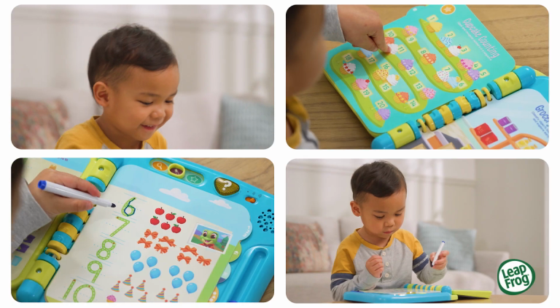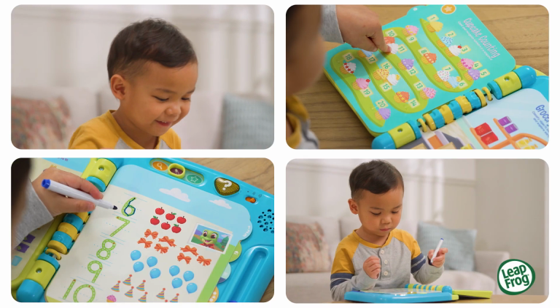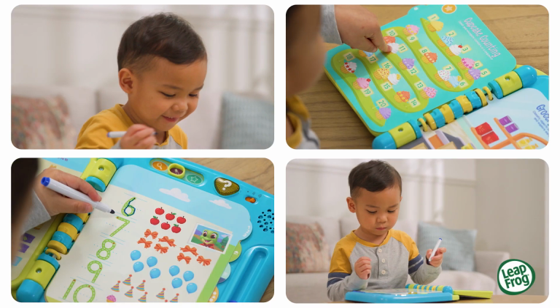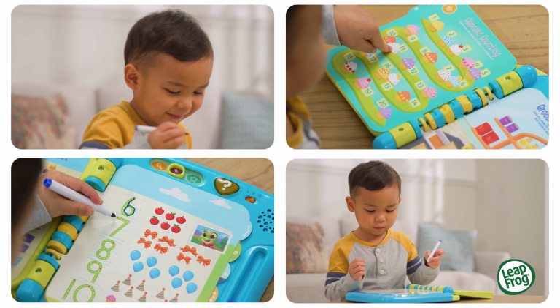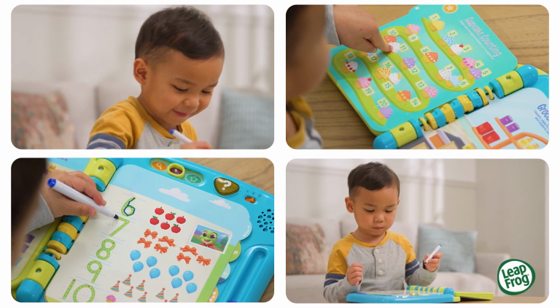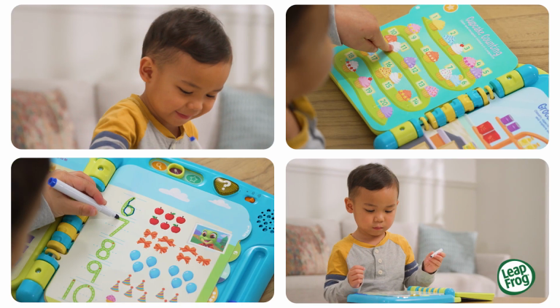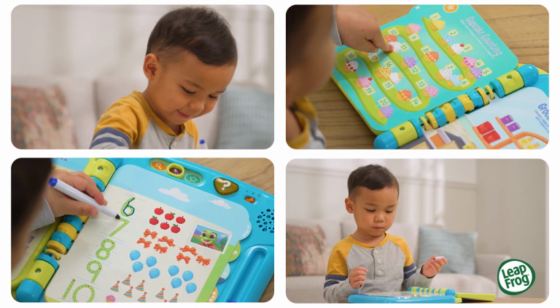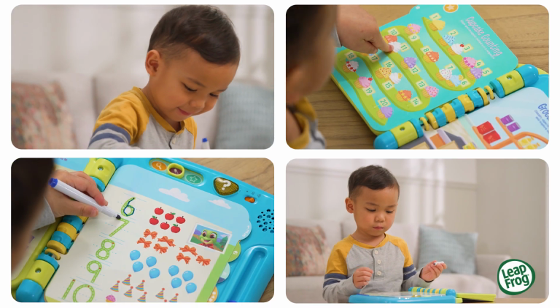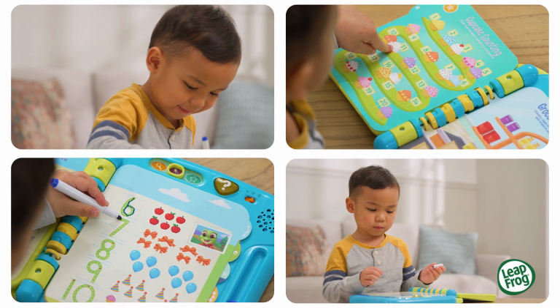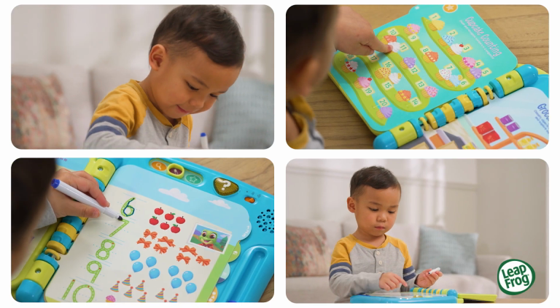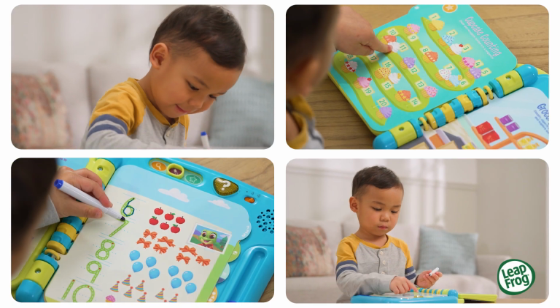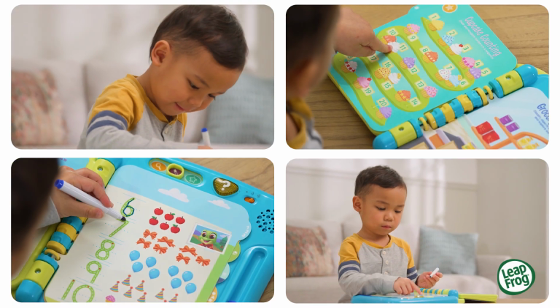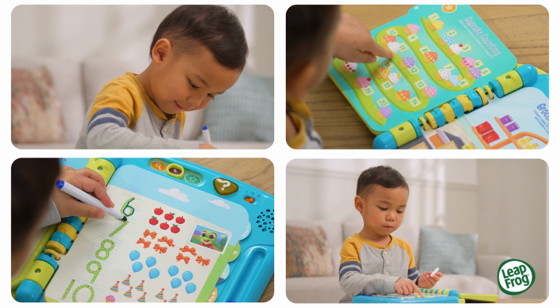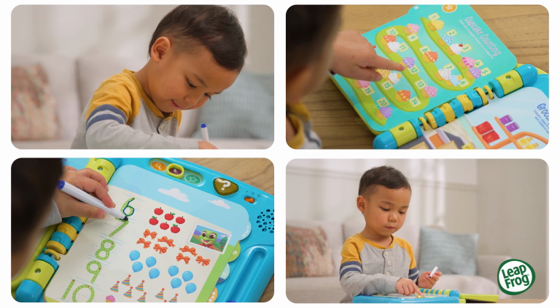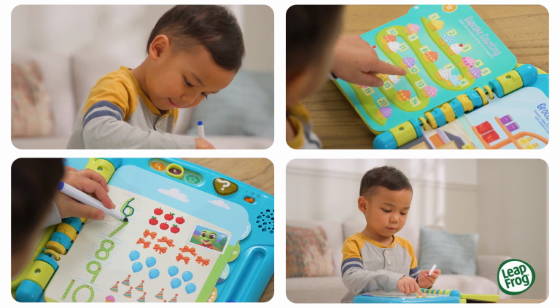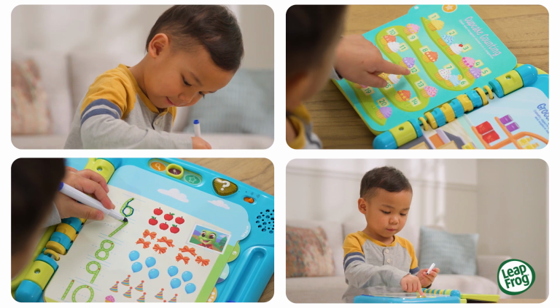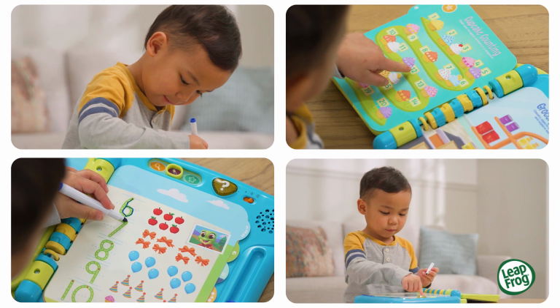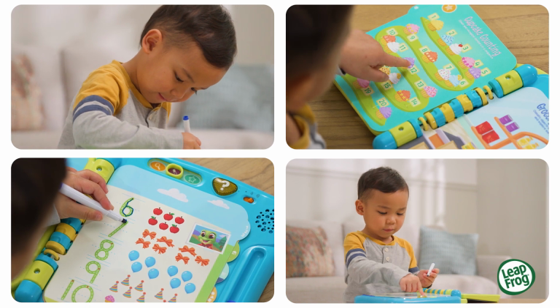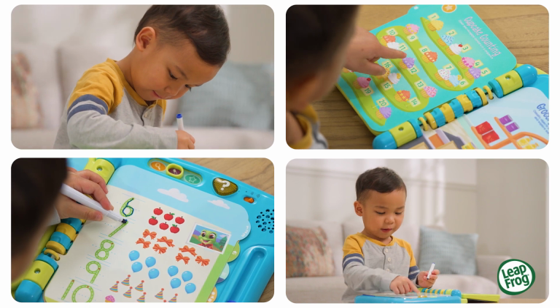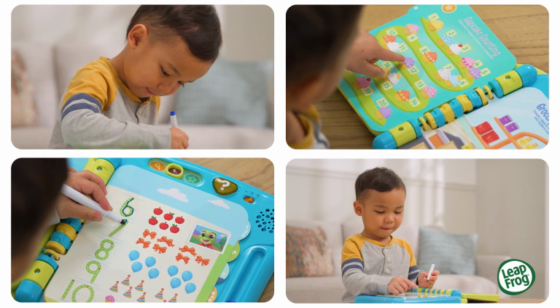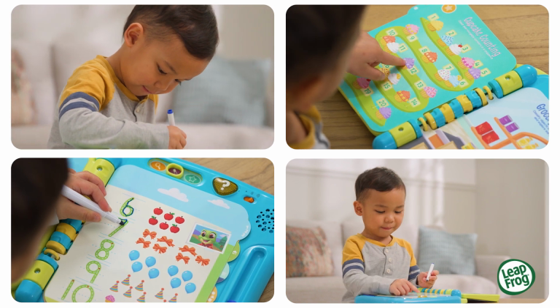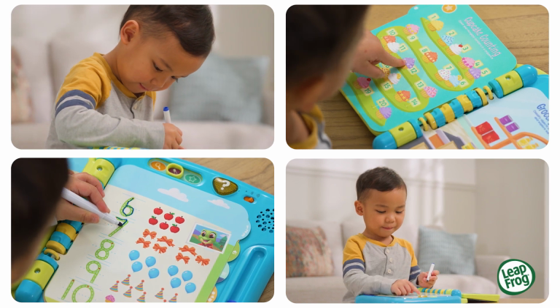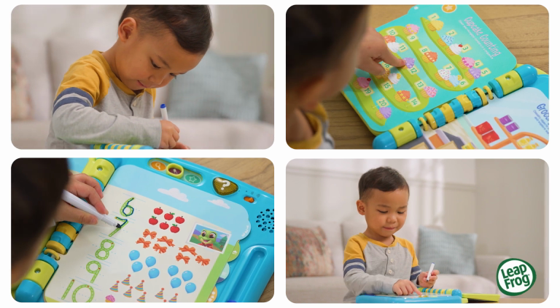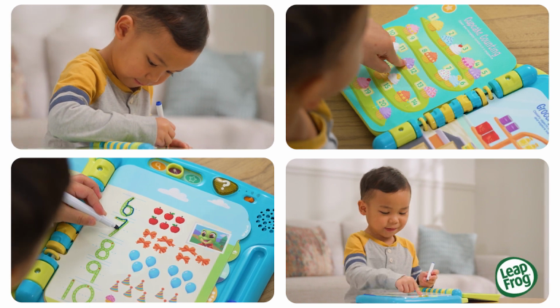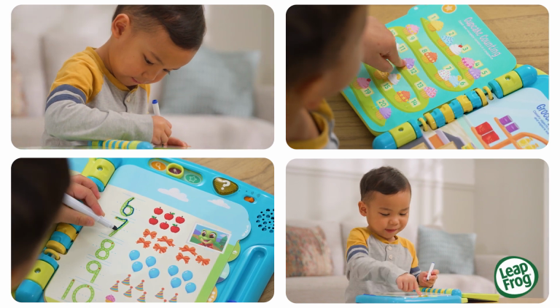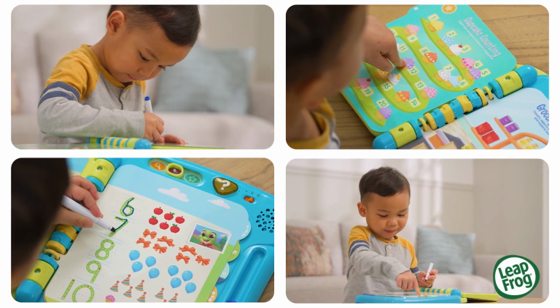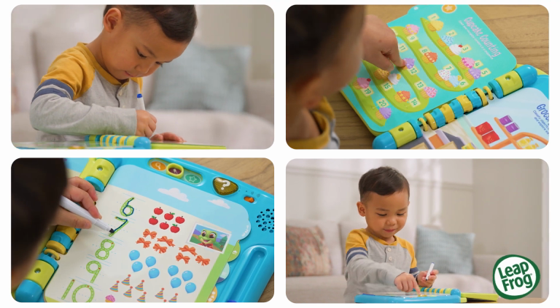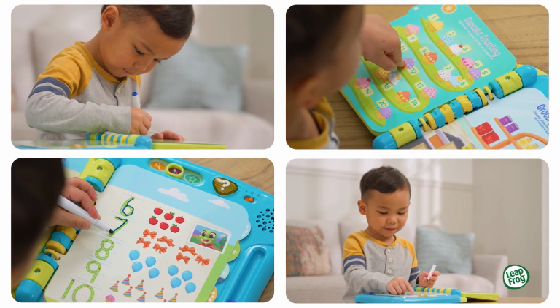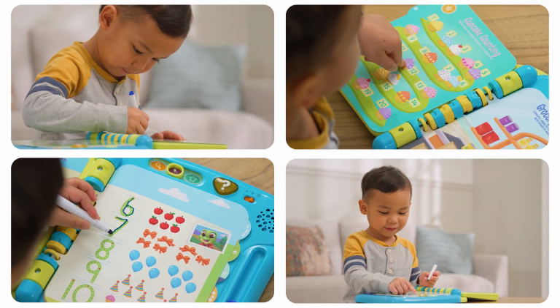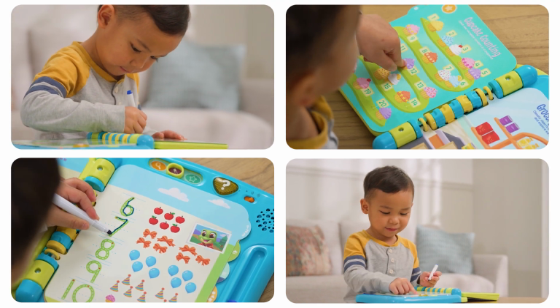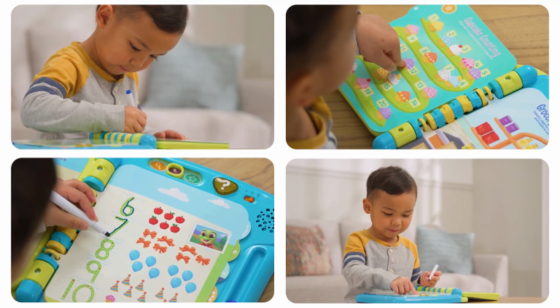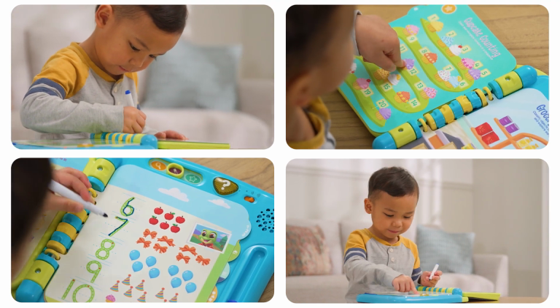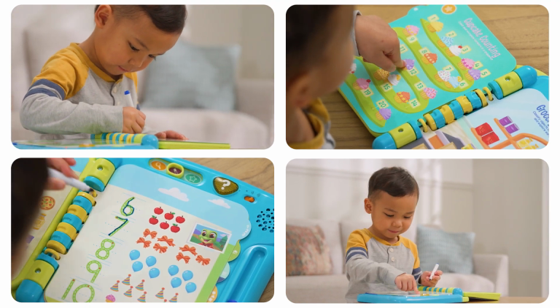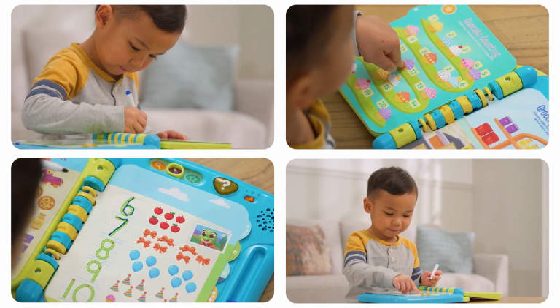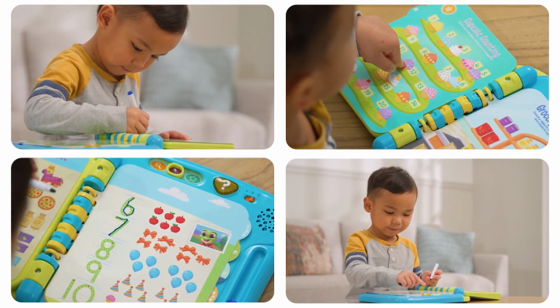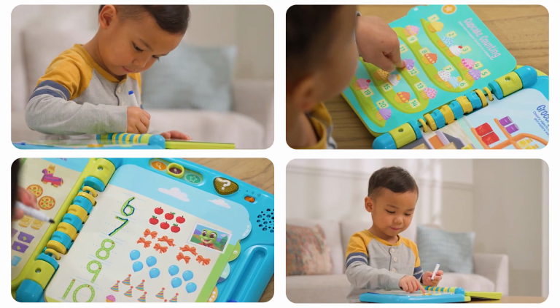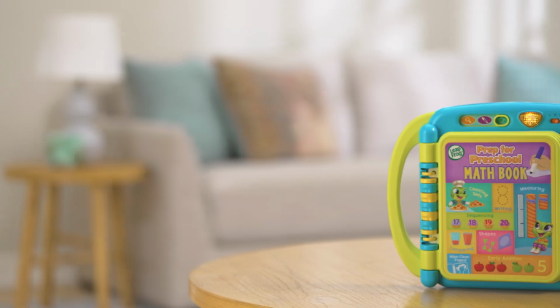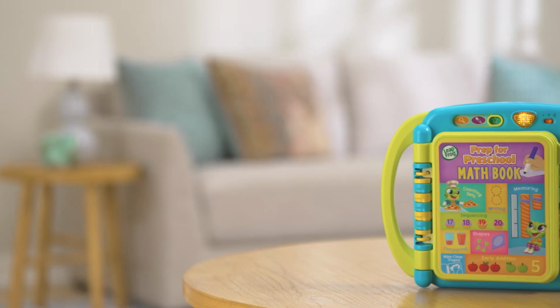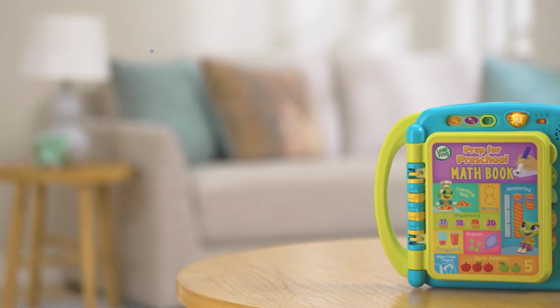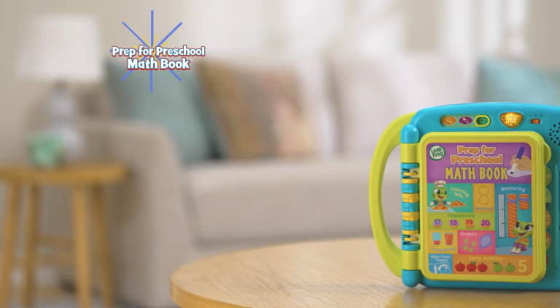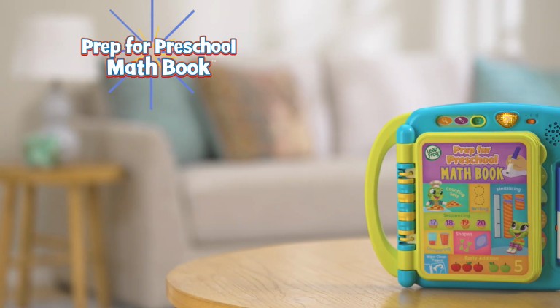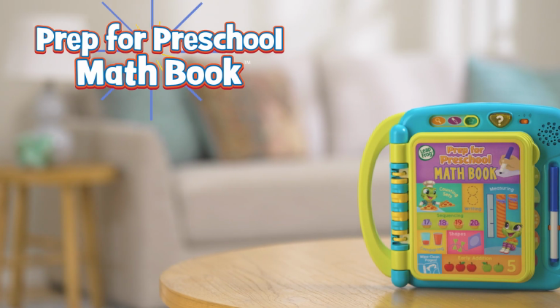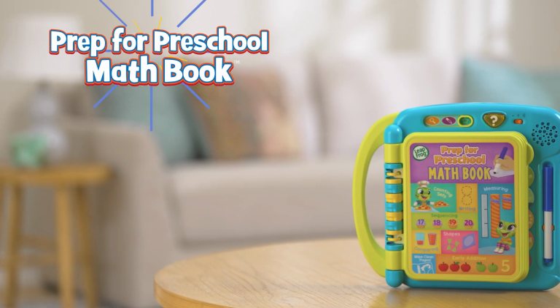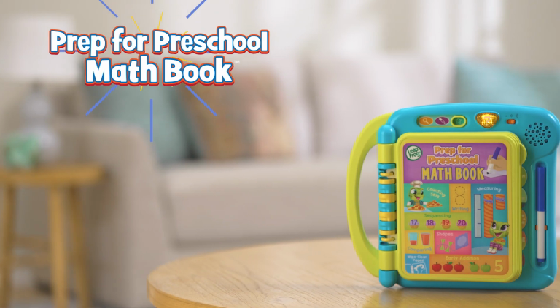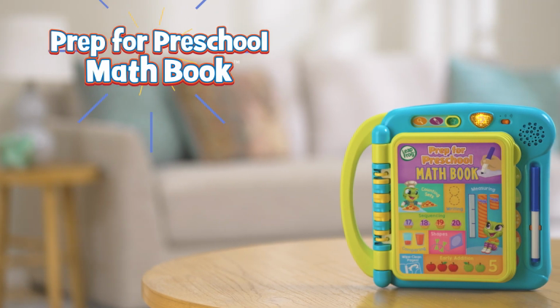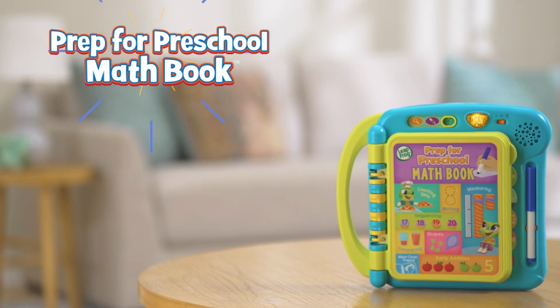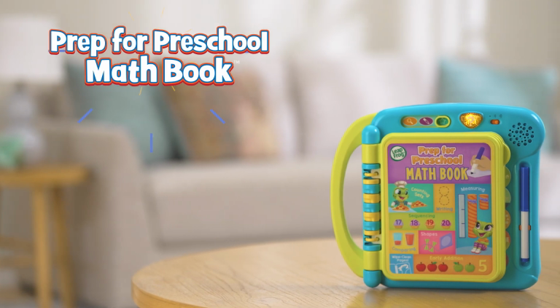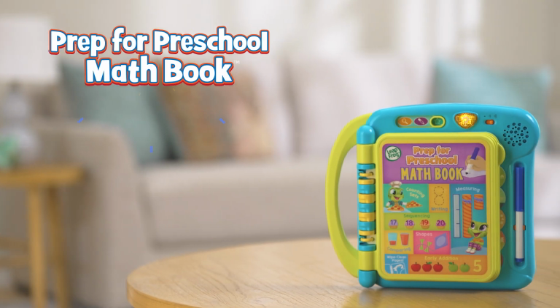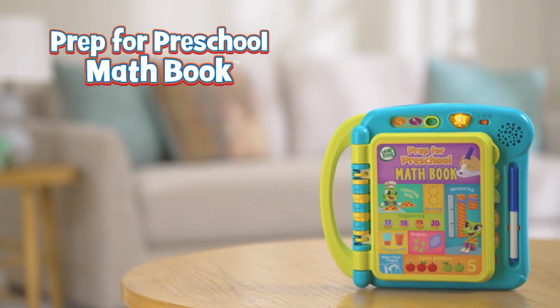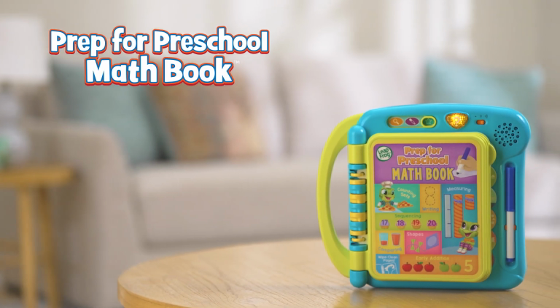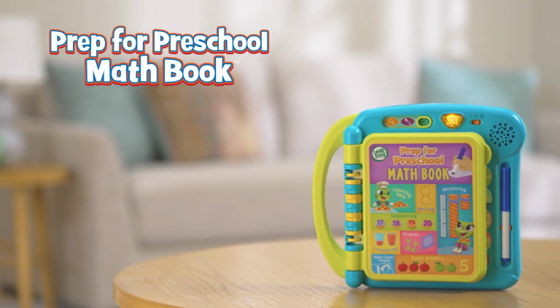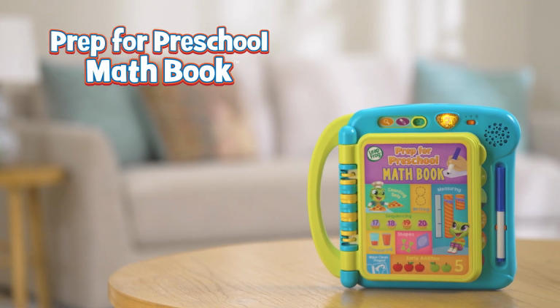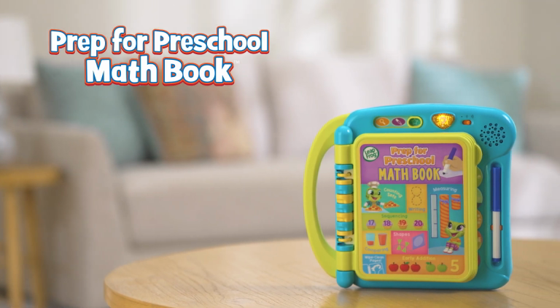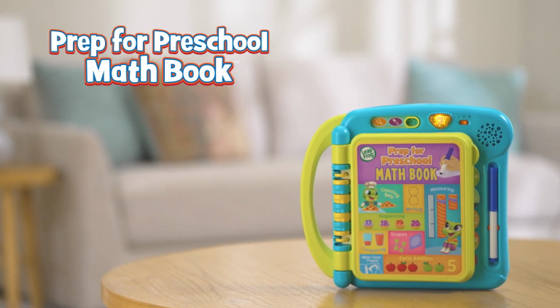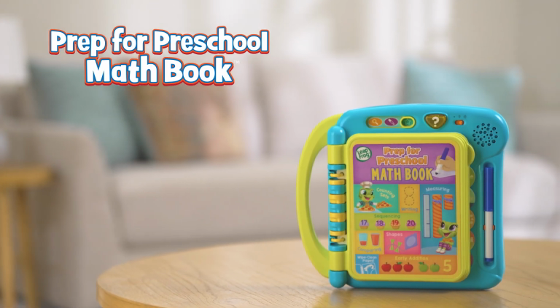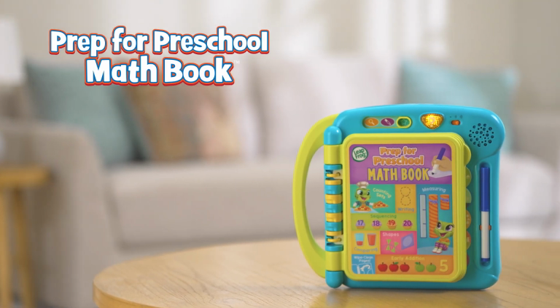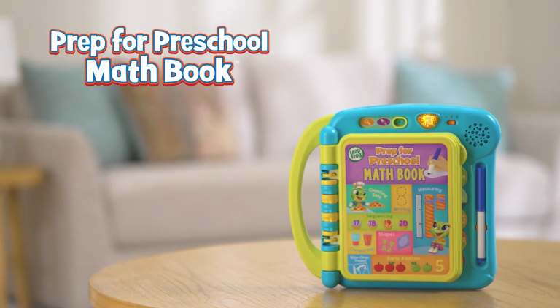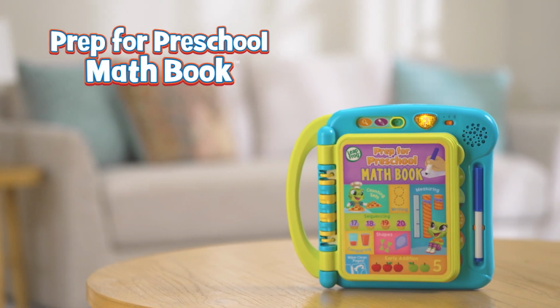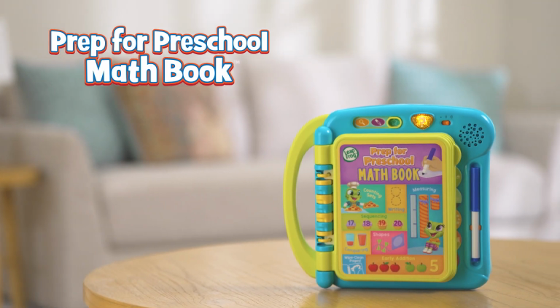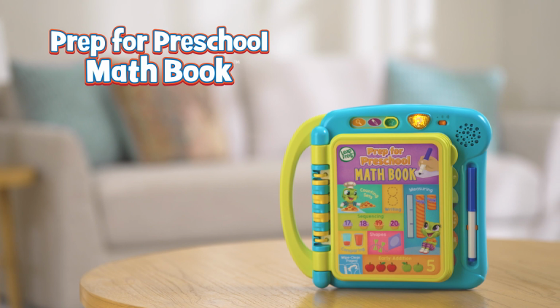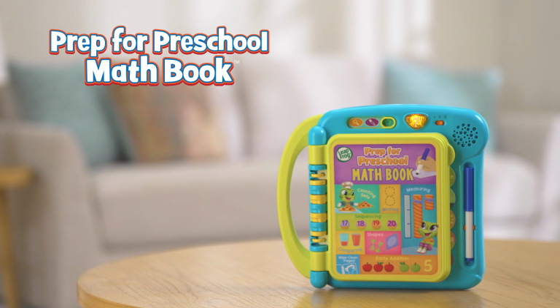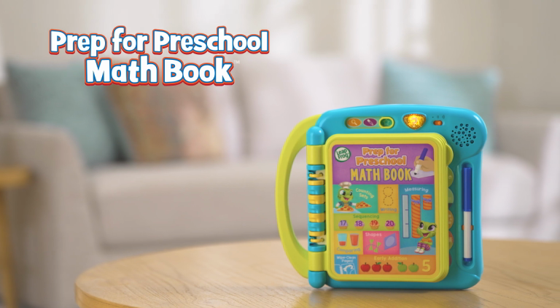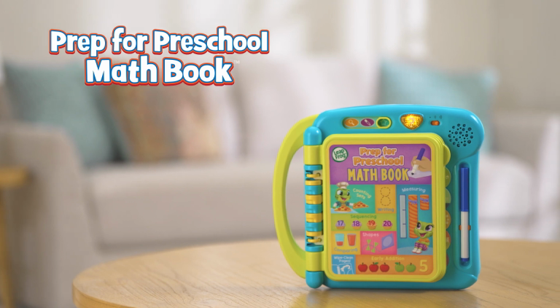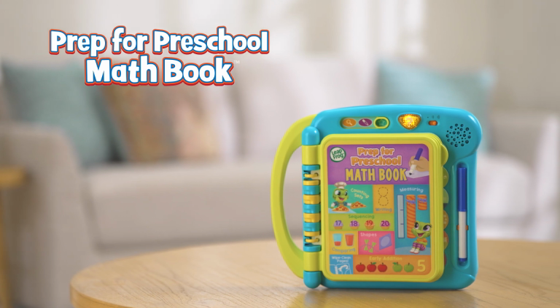Write, count, draw, and replay all day with the Prep for Preschool Math book from LeapFrog.